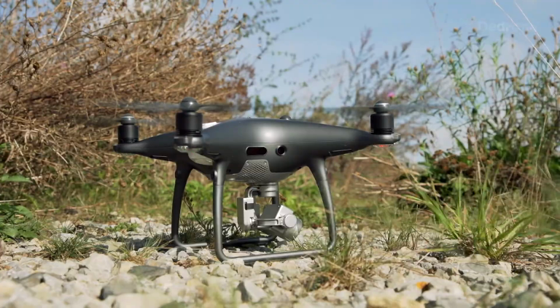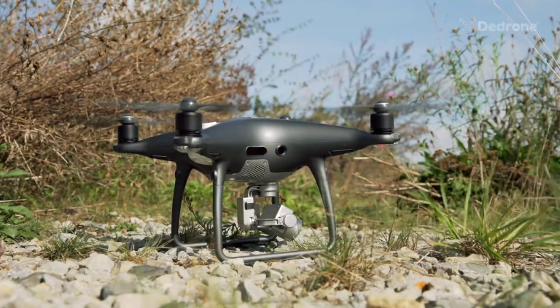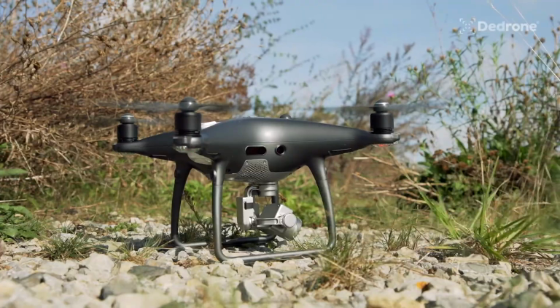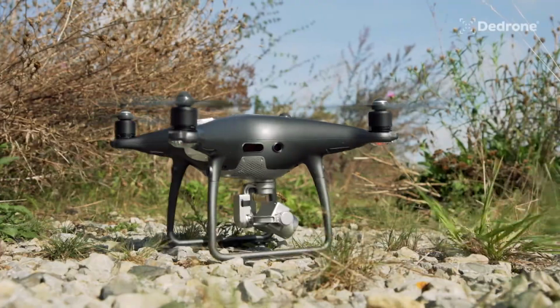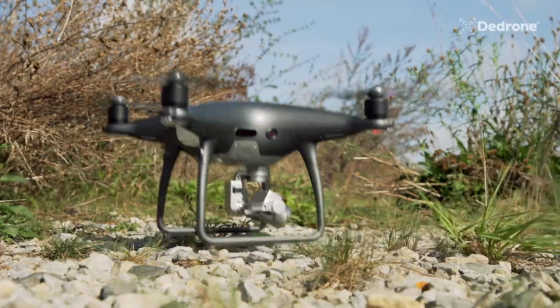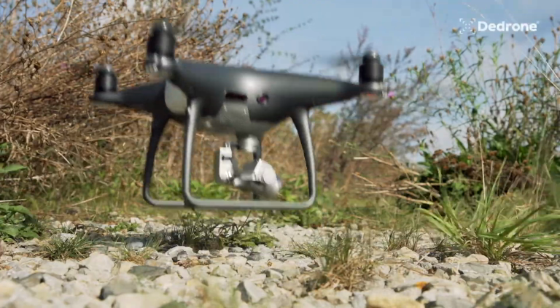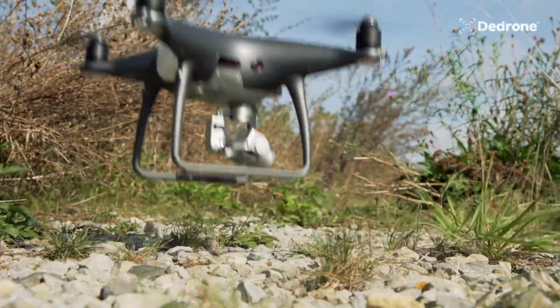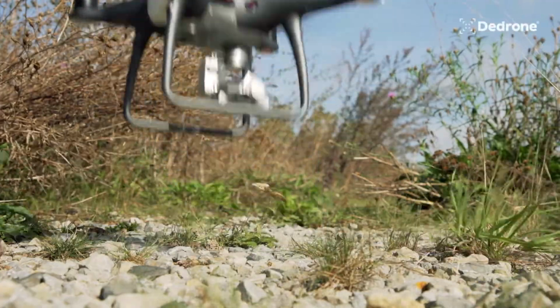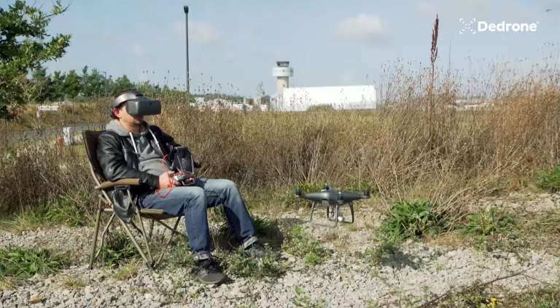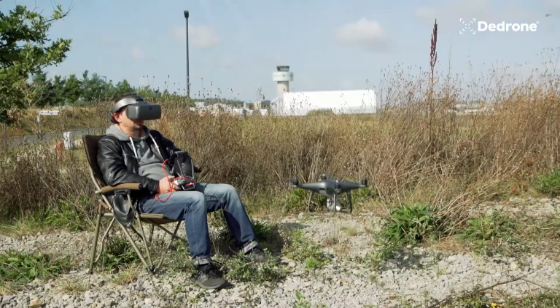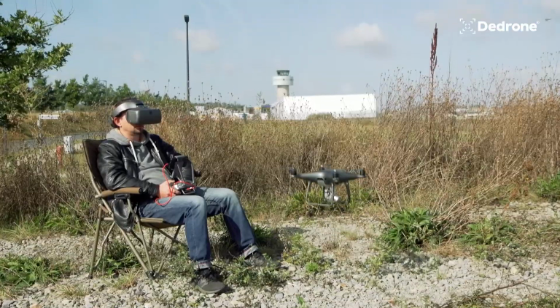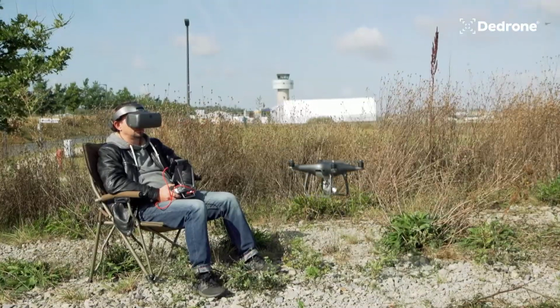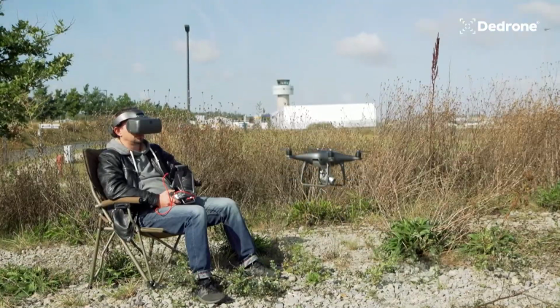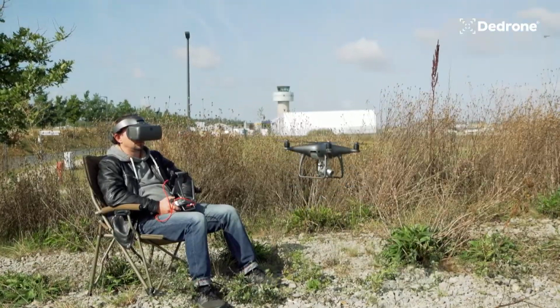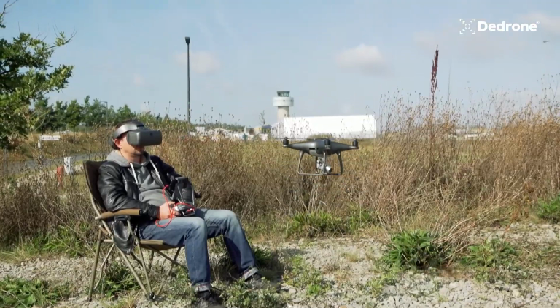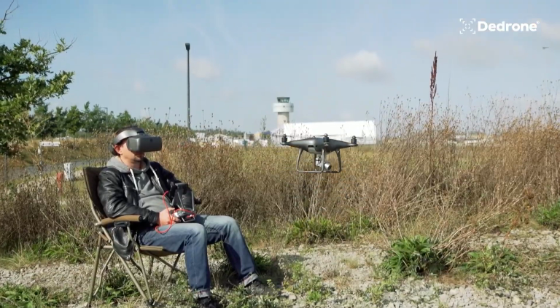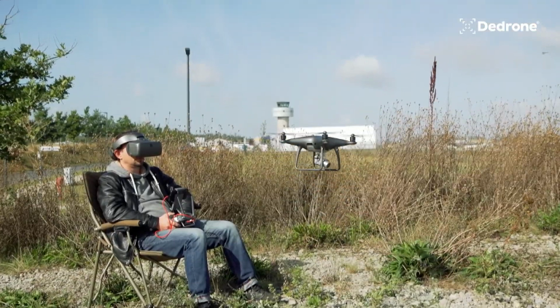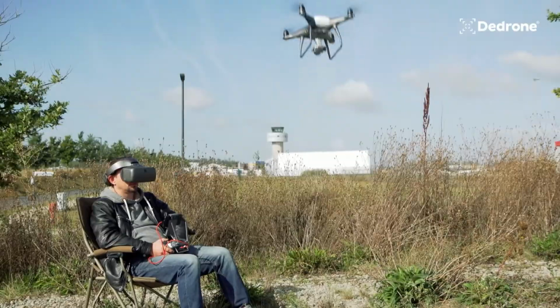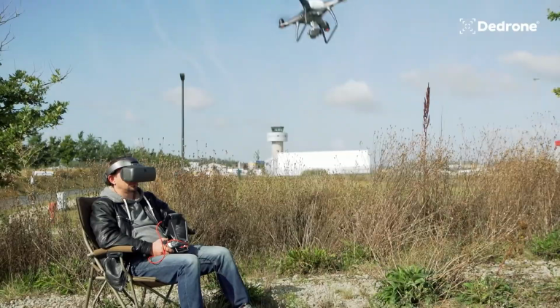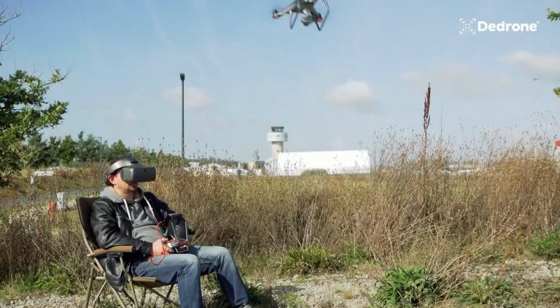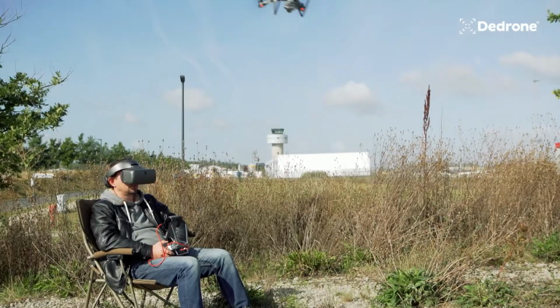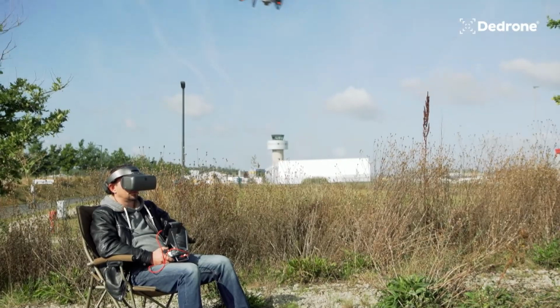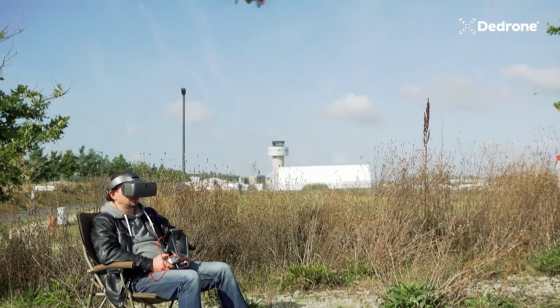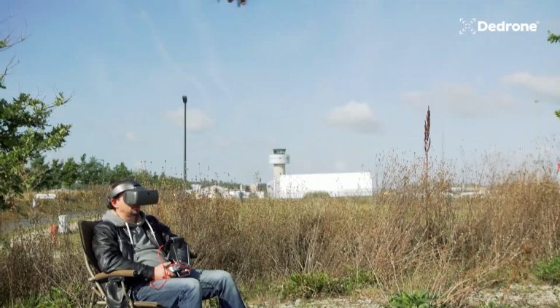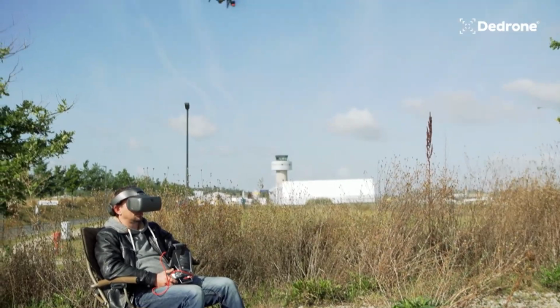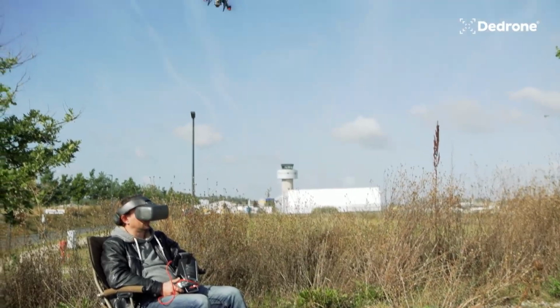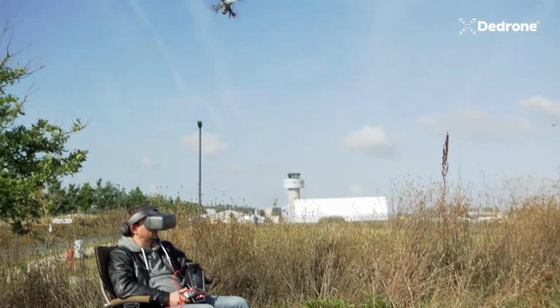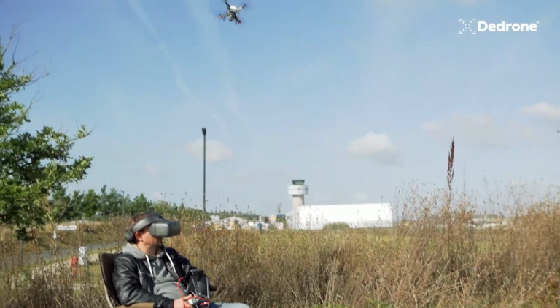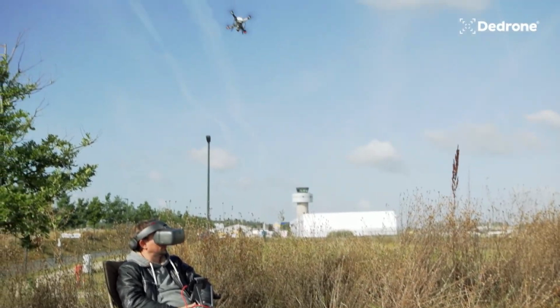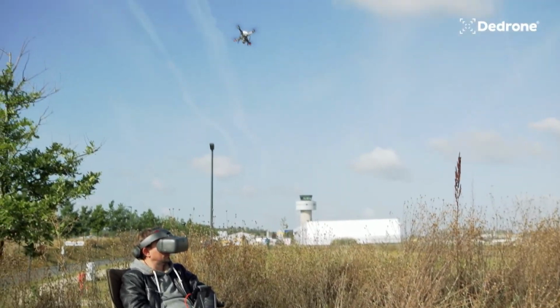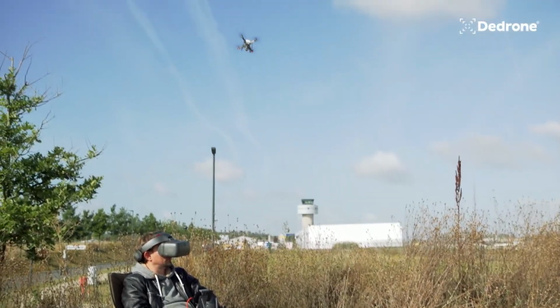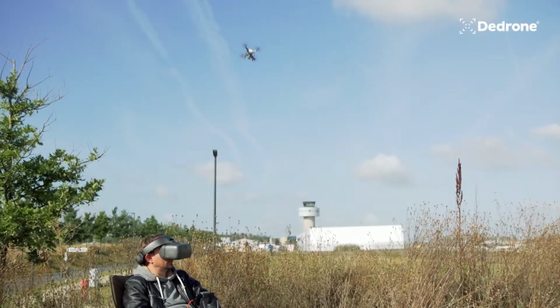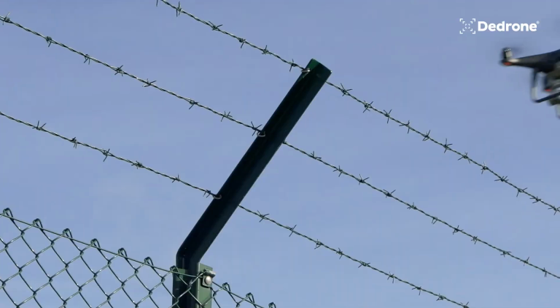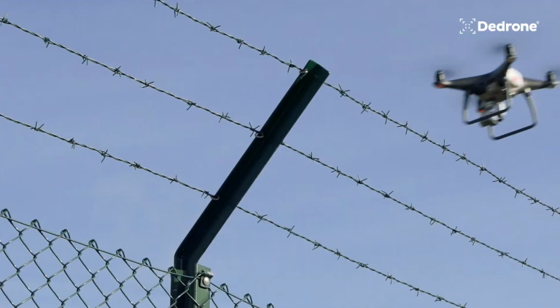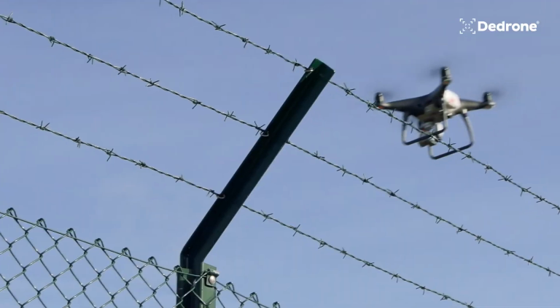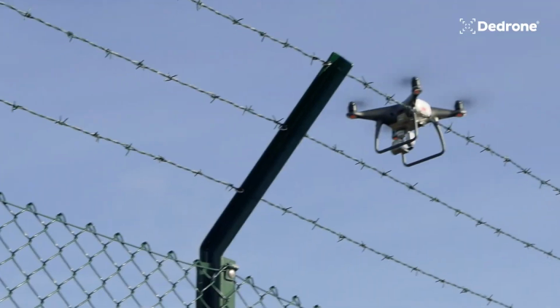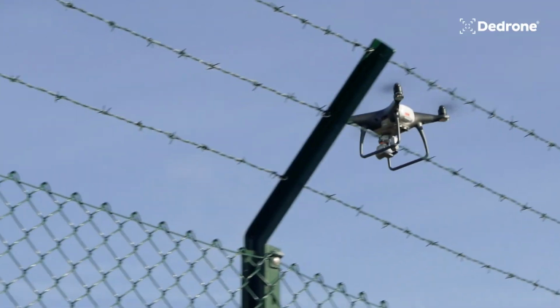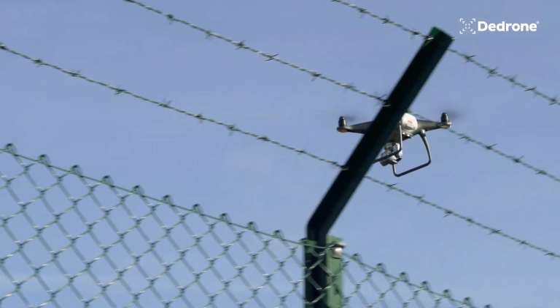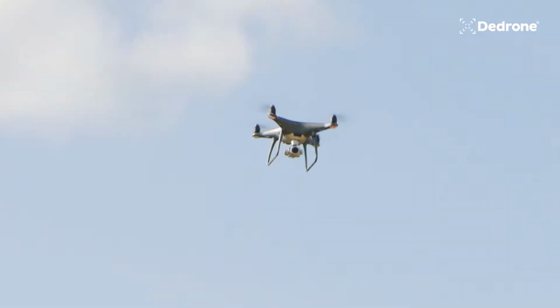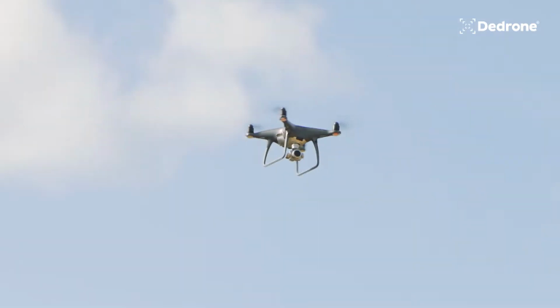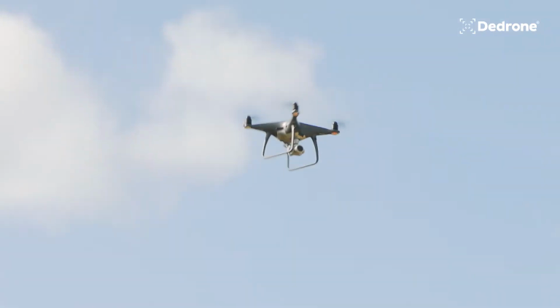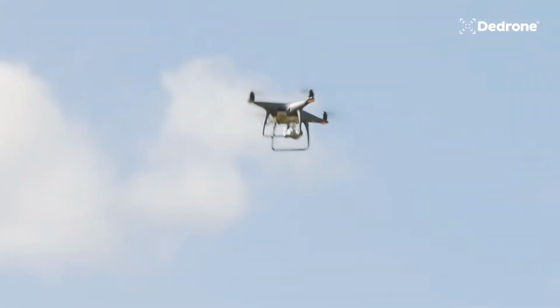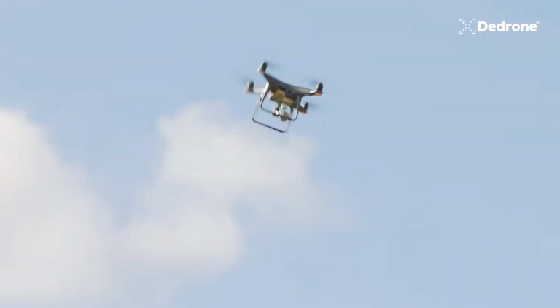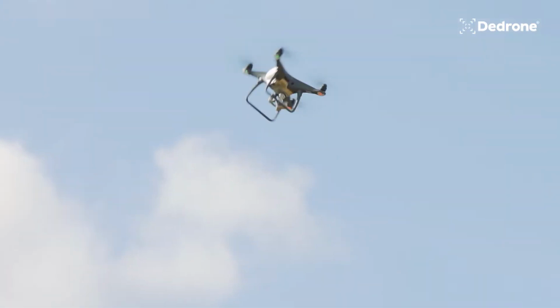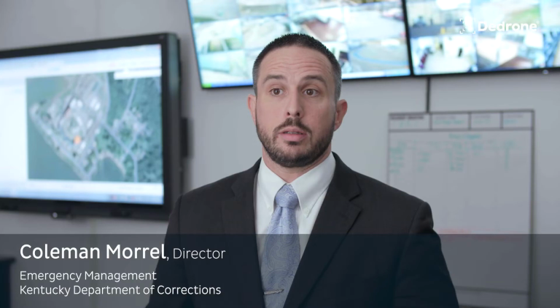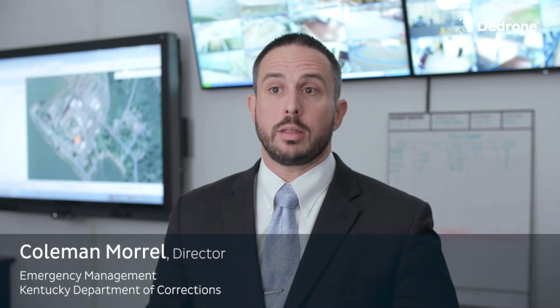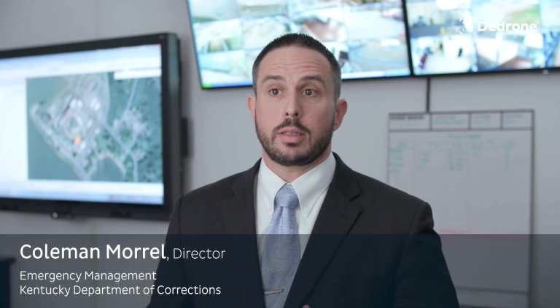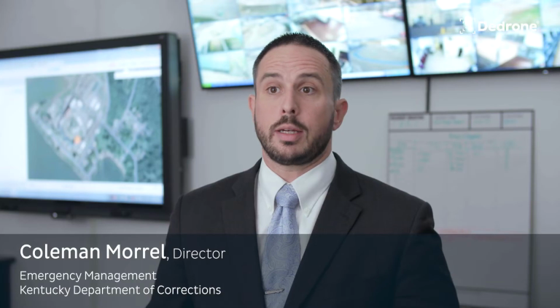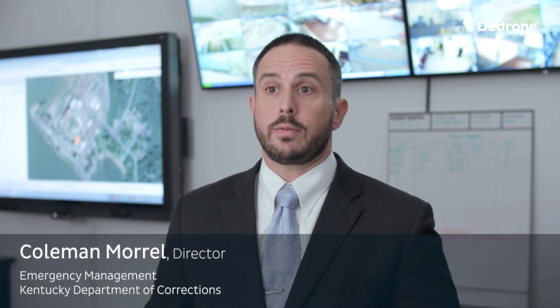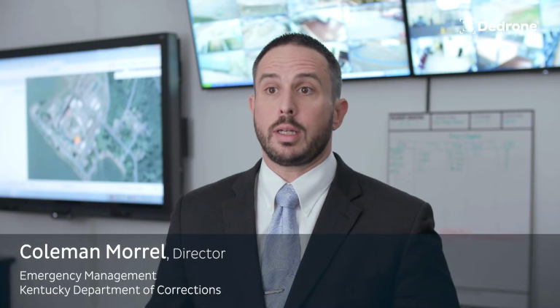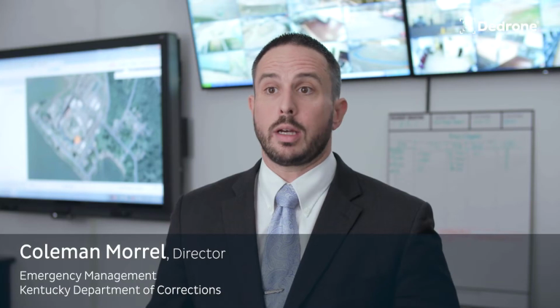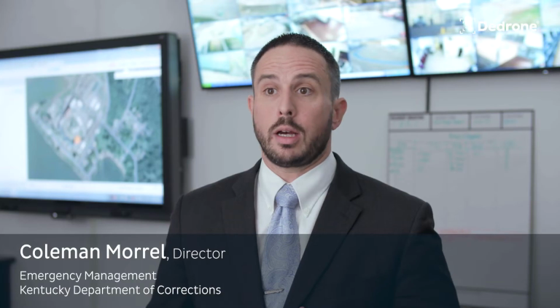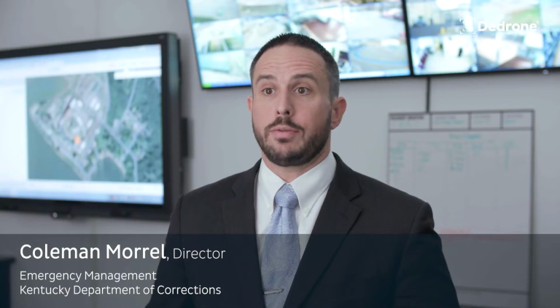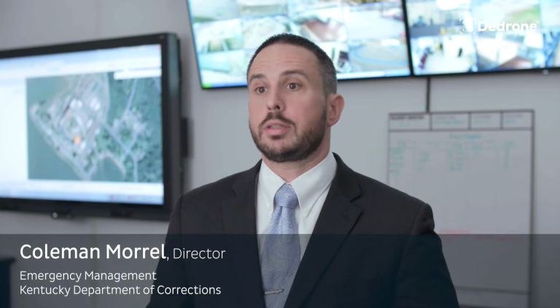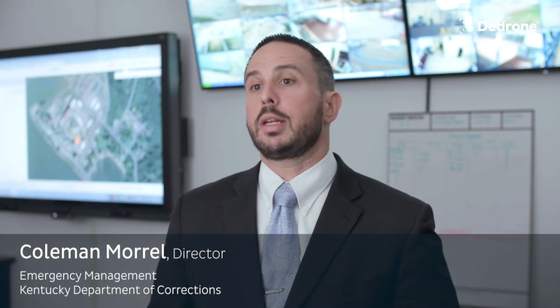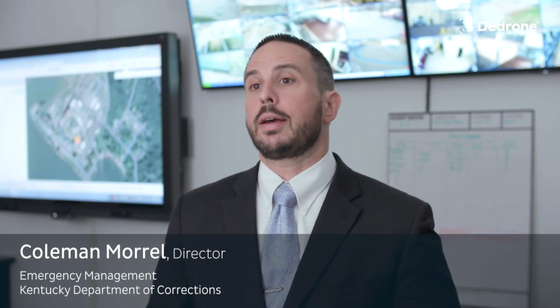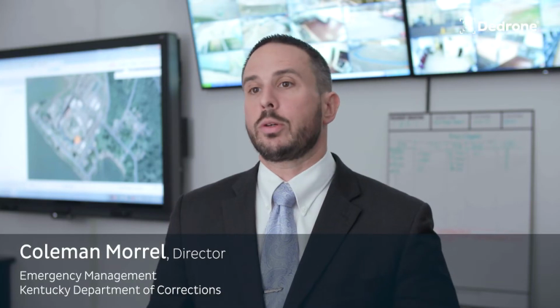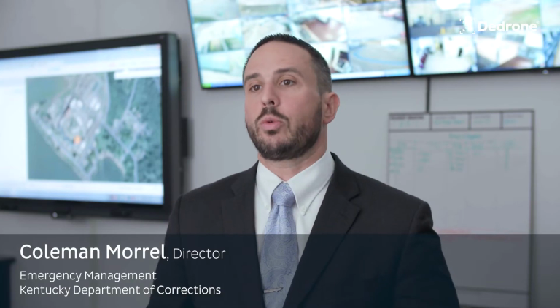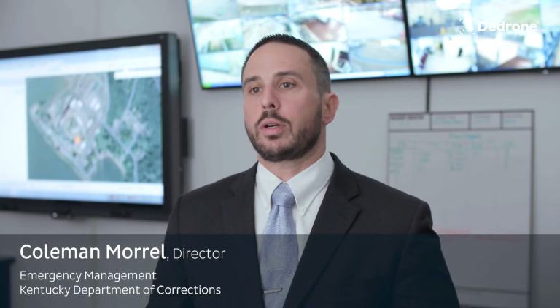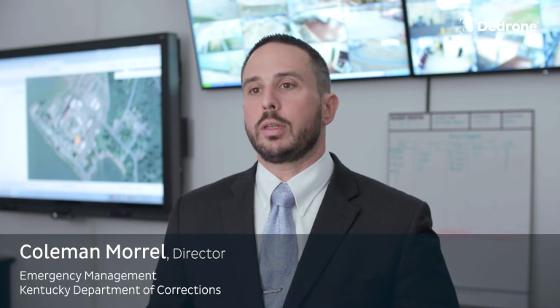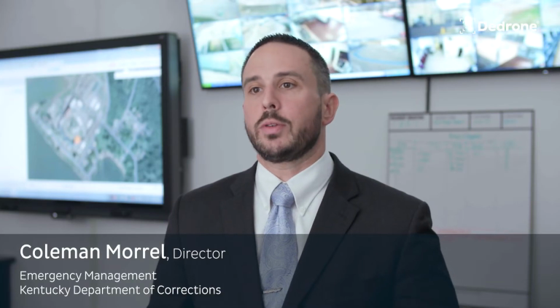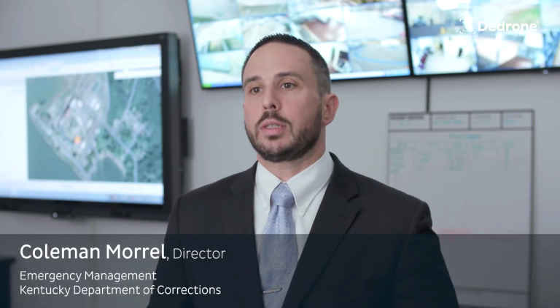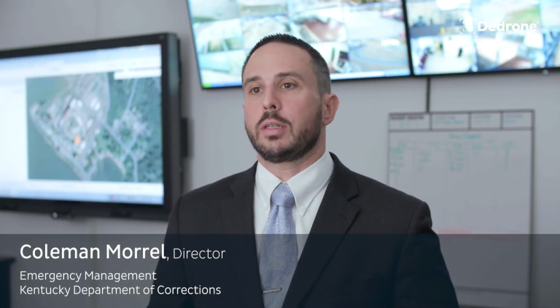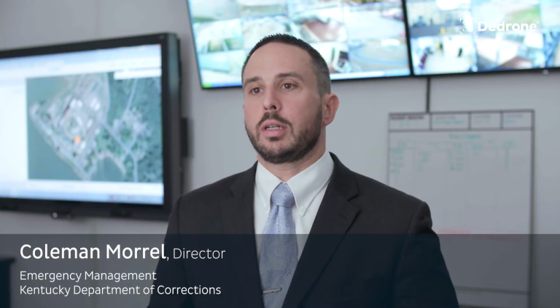The presence of a drone and any kind of disturbance resulting from that is a major threat to the safety of the staff that work in the facility.